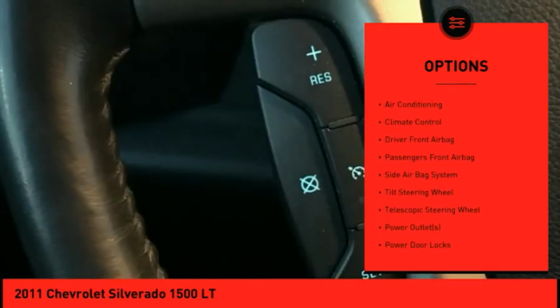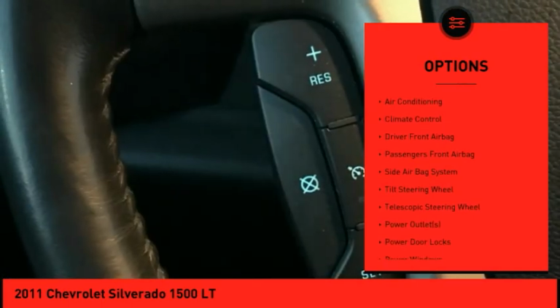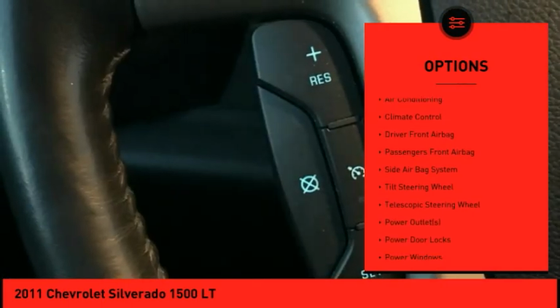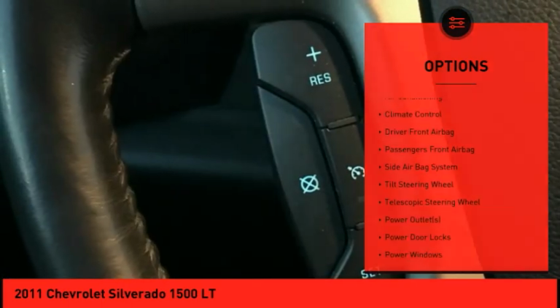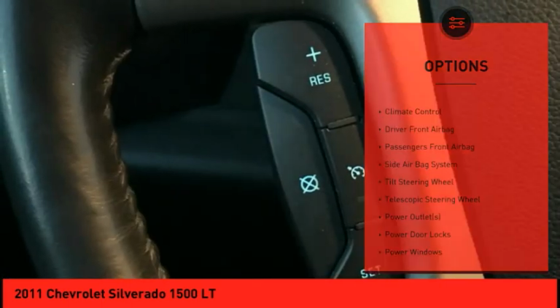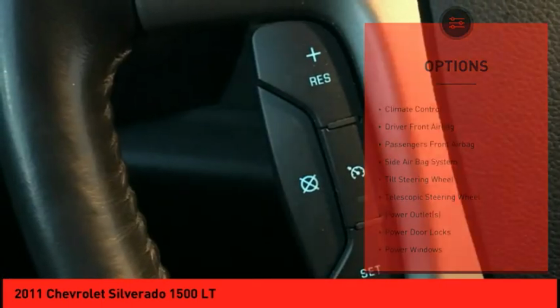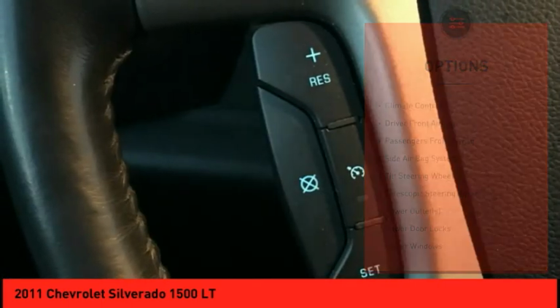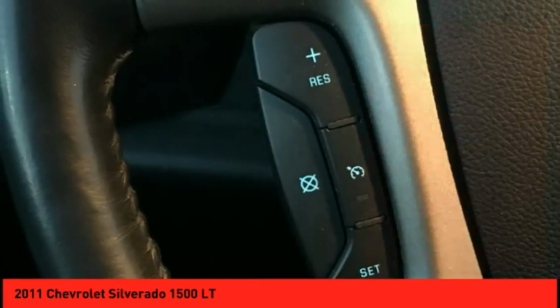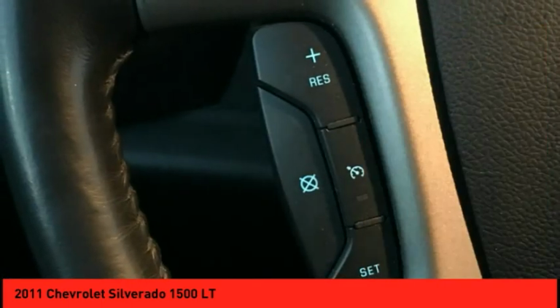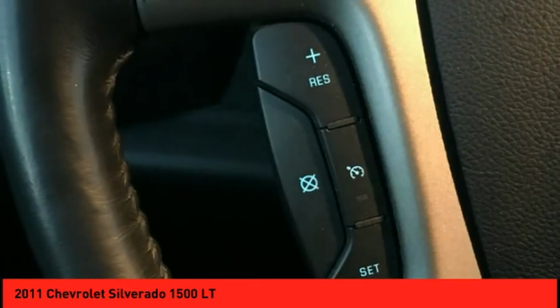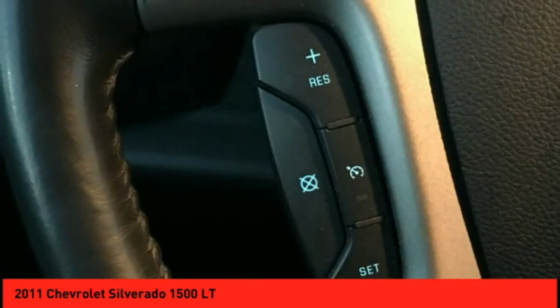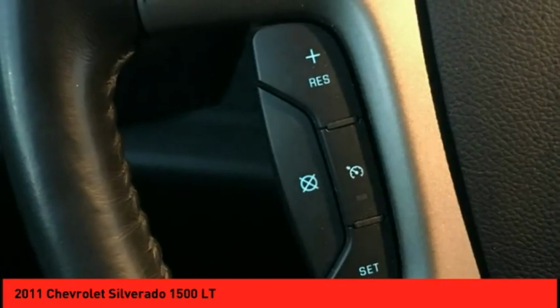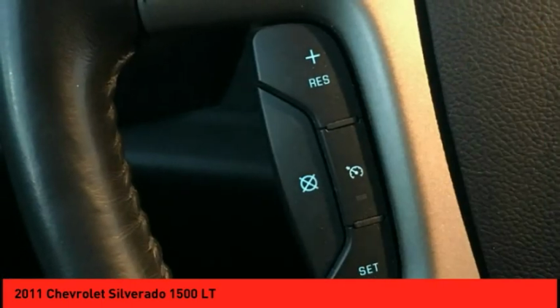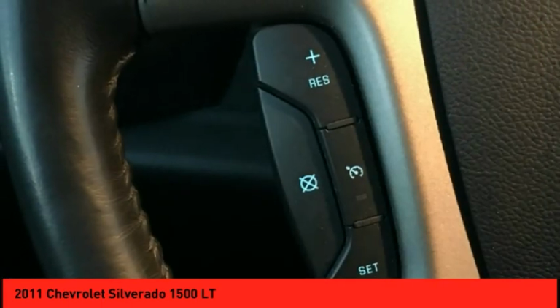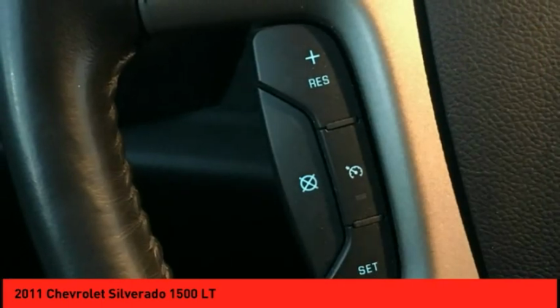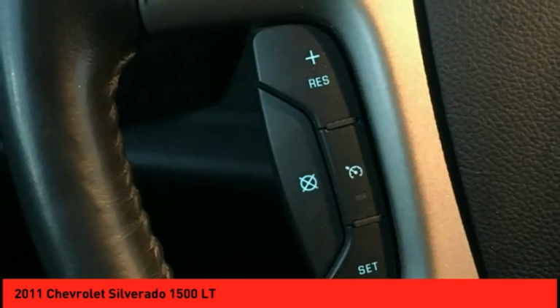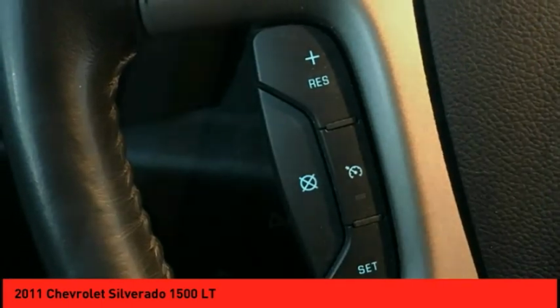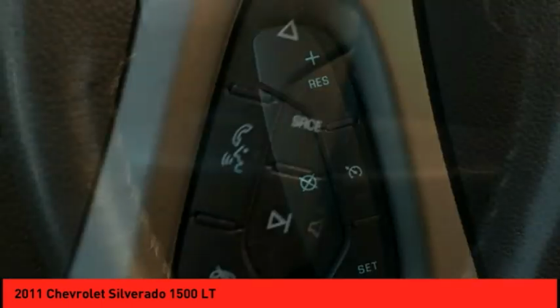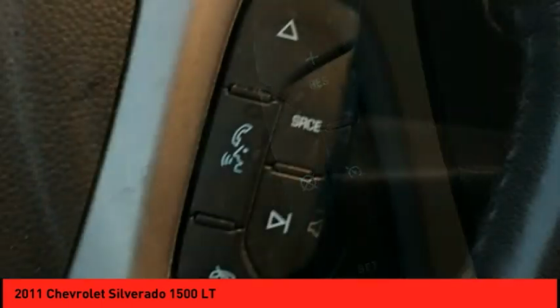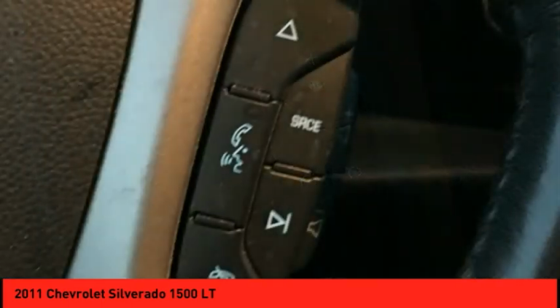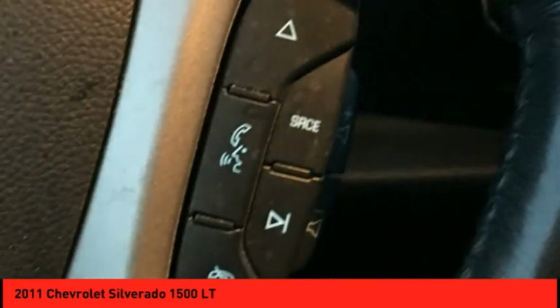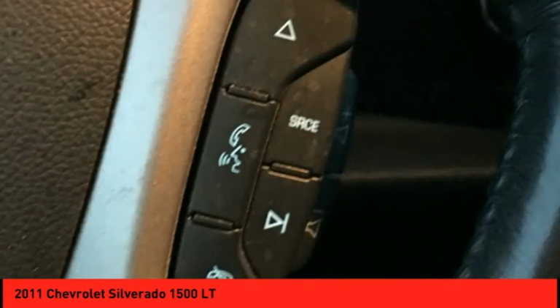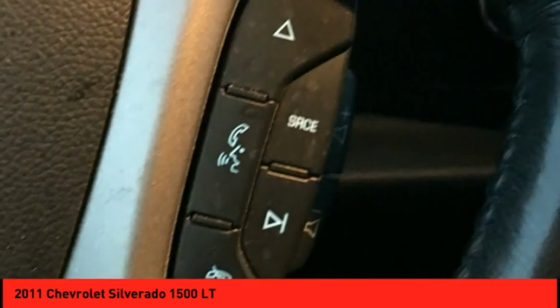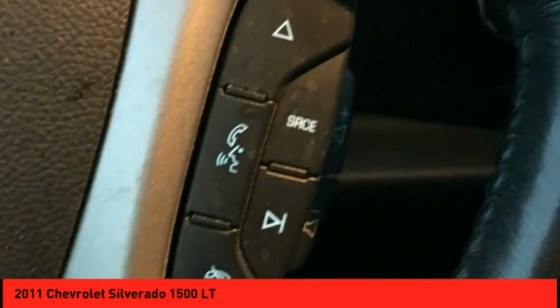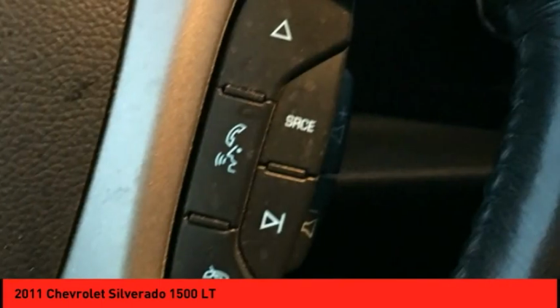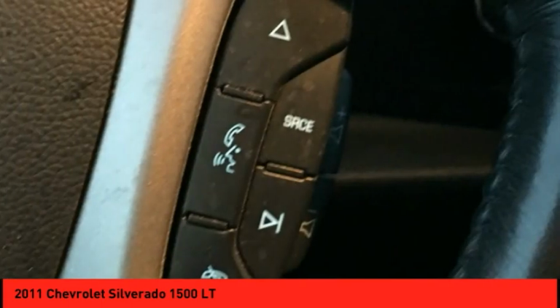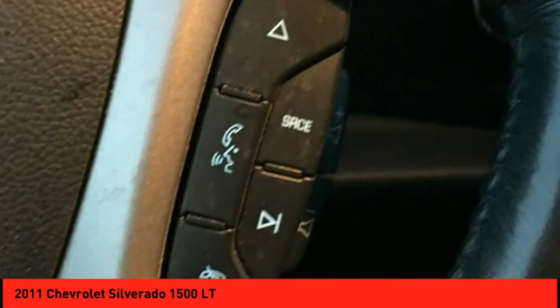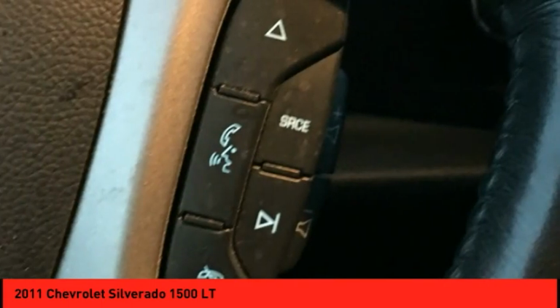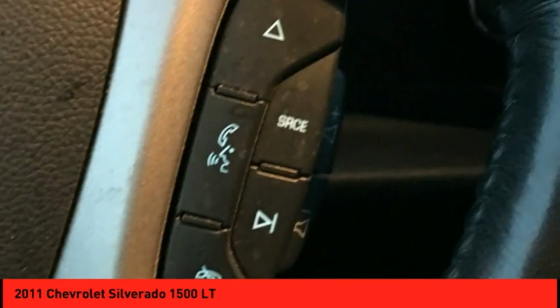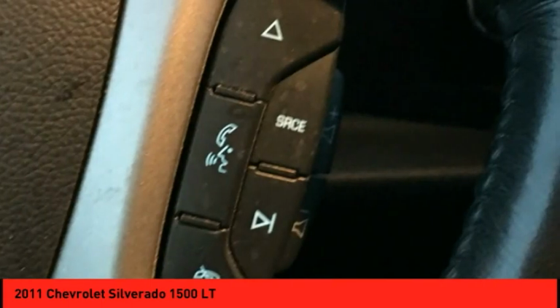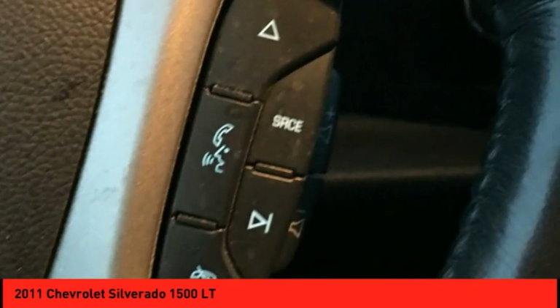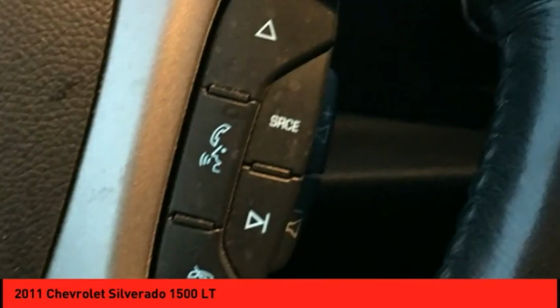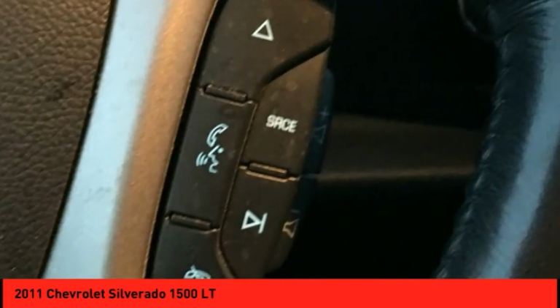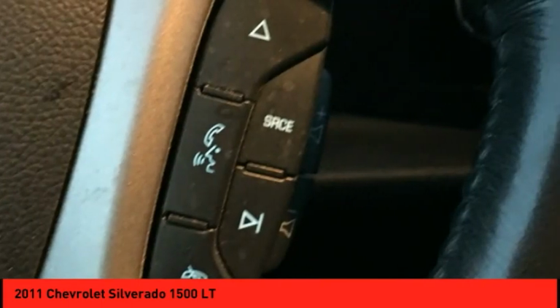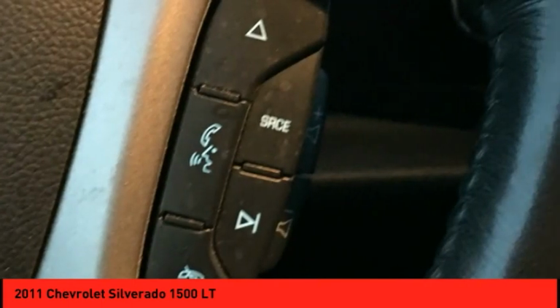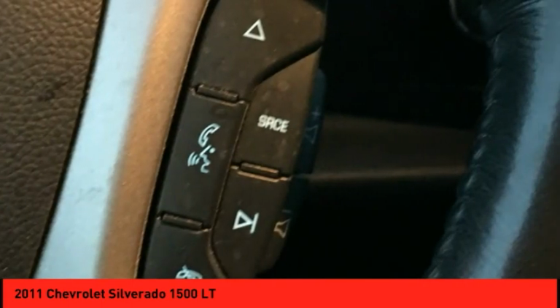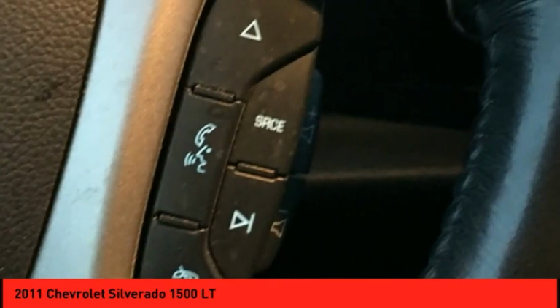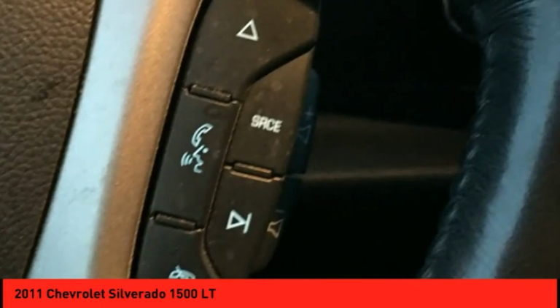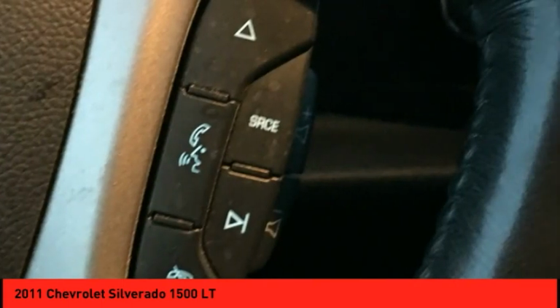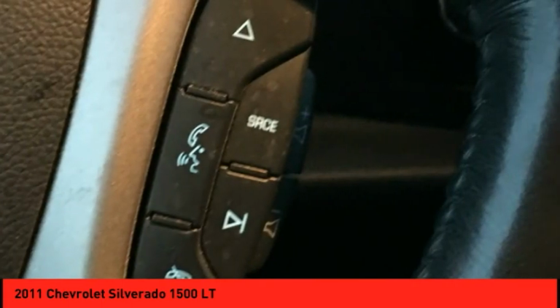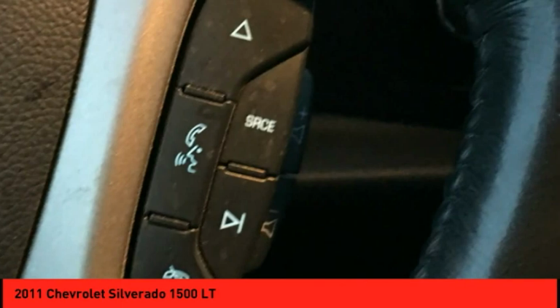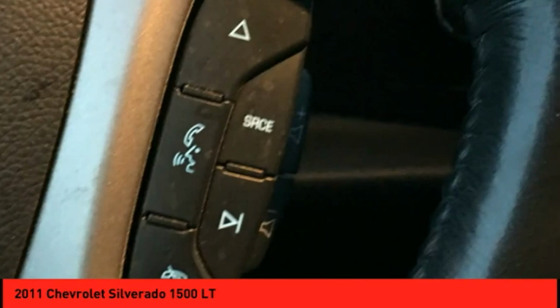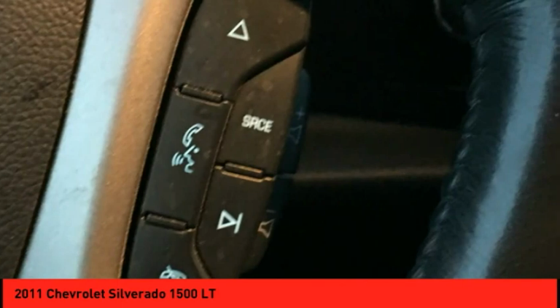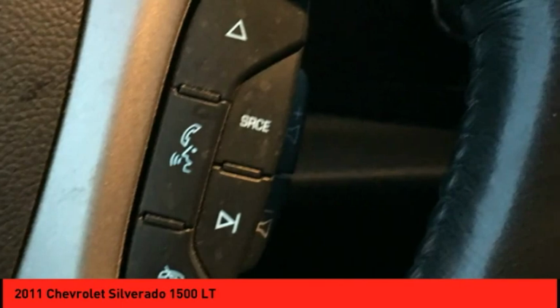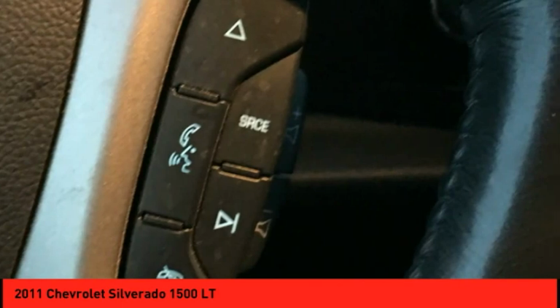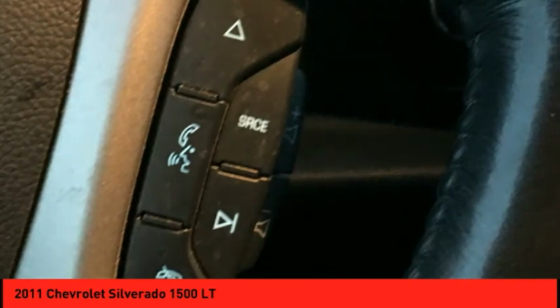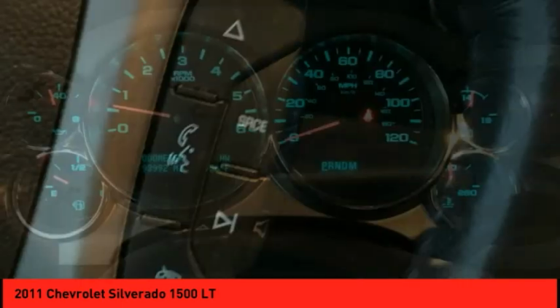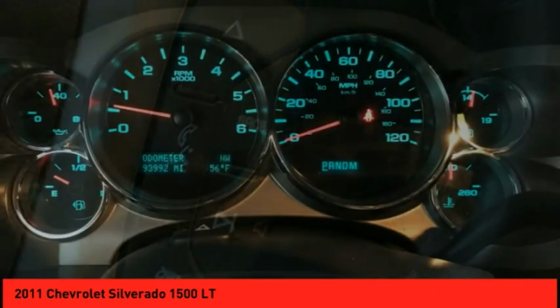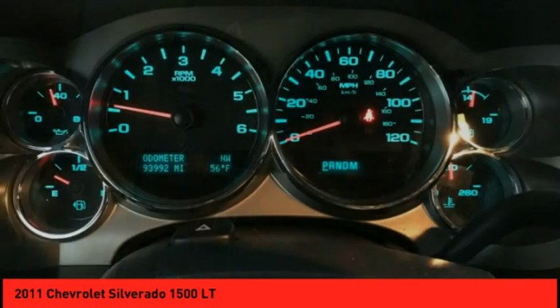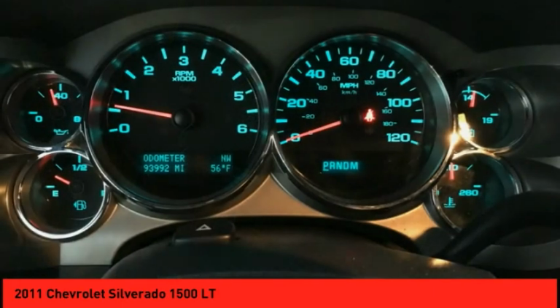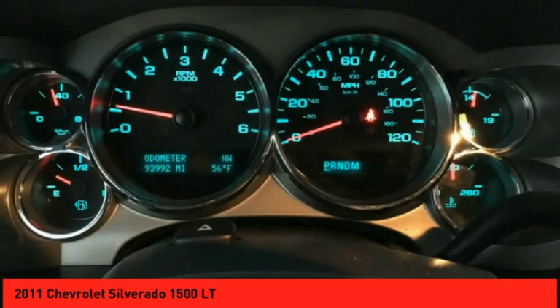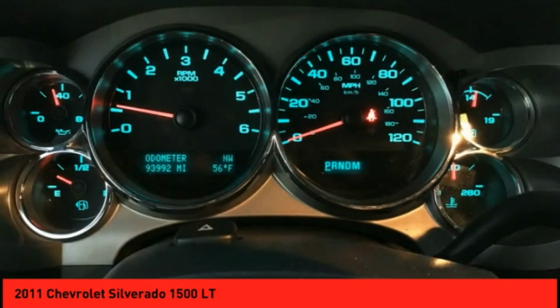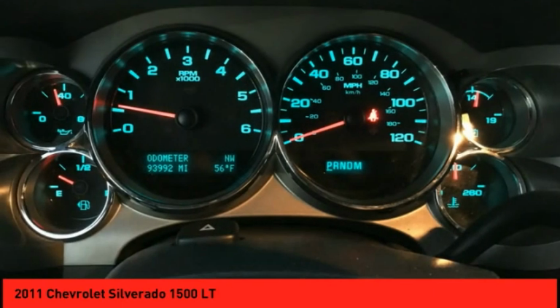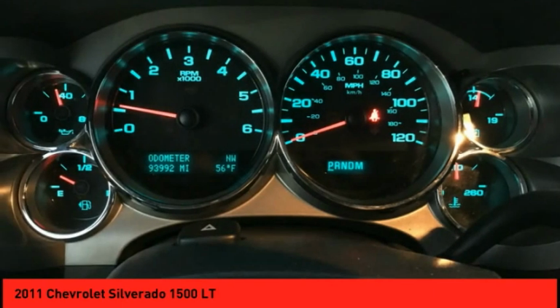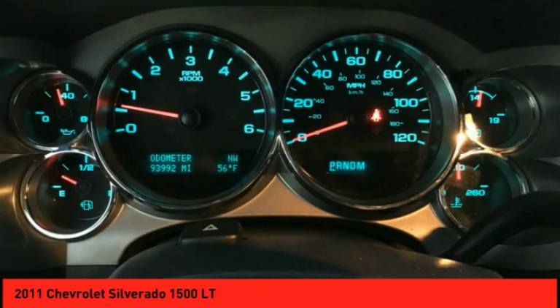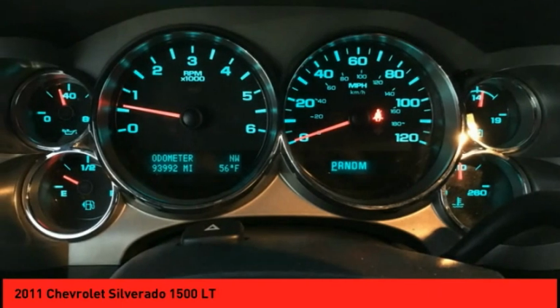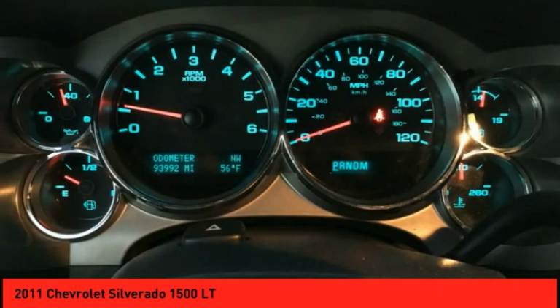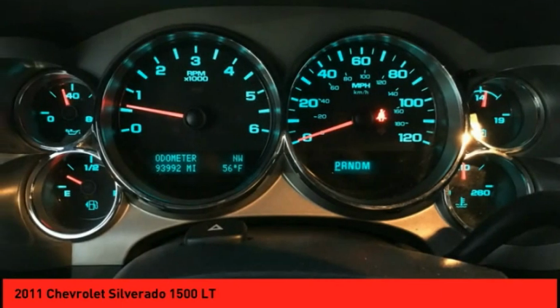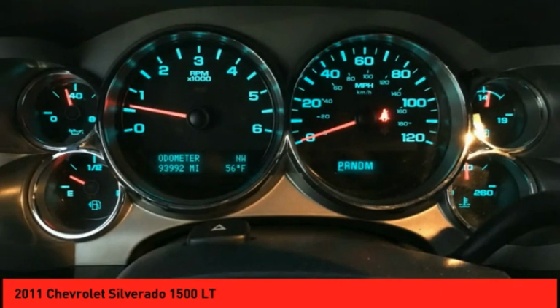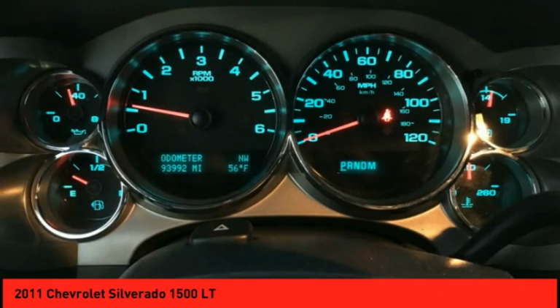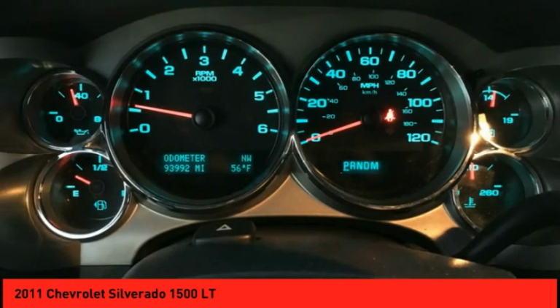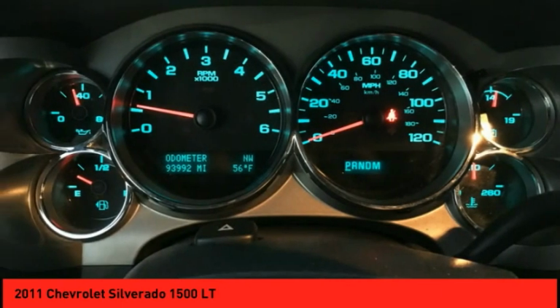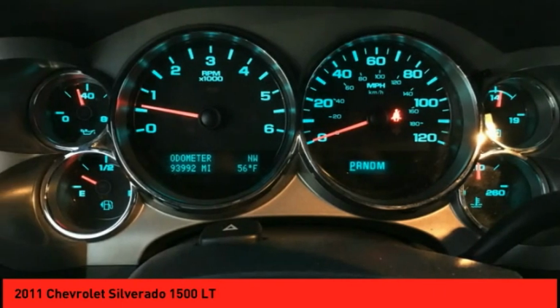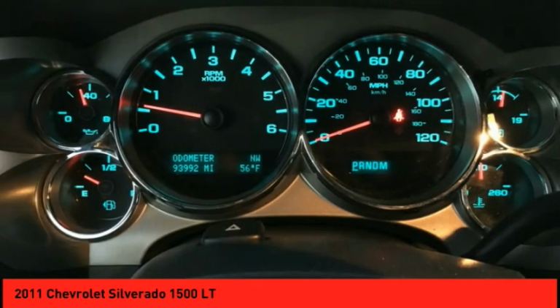Additional features include Sirius satellite radio, steering wheel audio controls, and a trip computer.